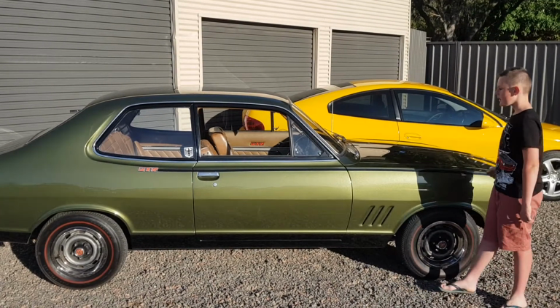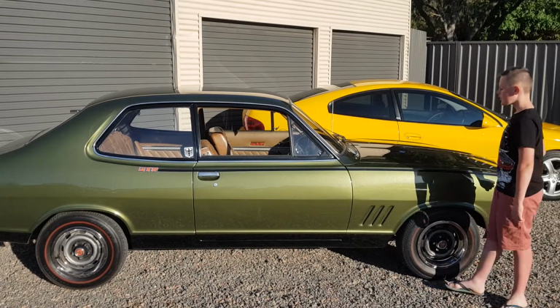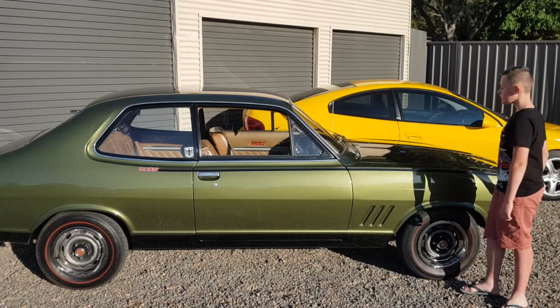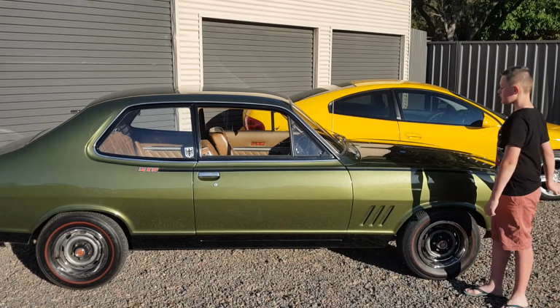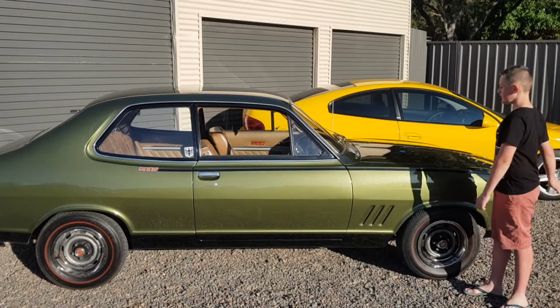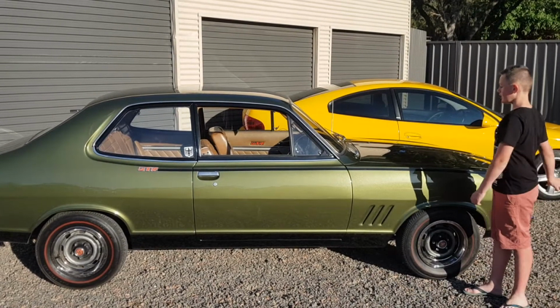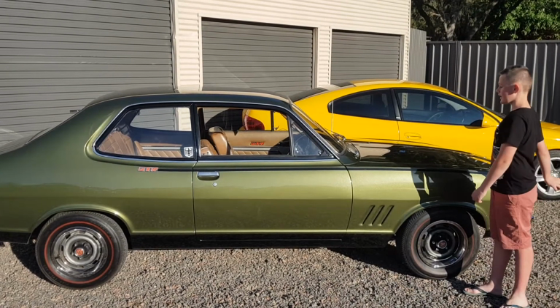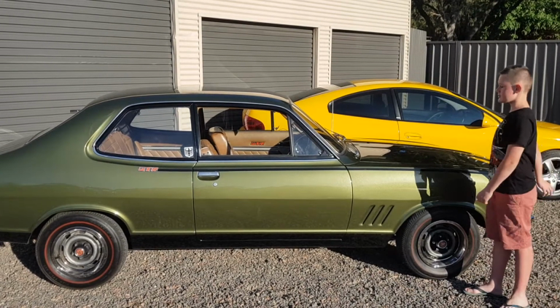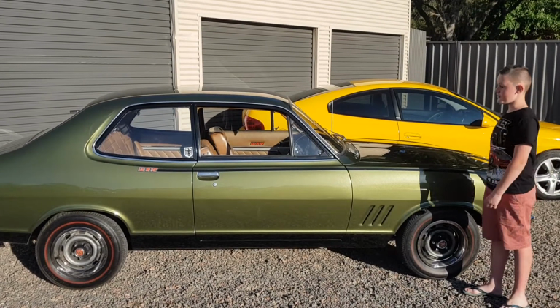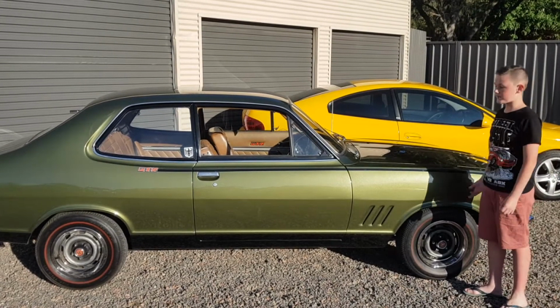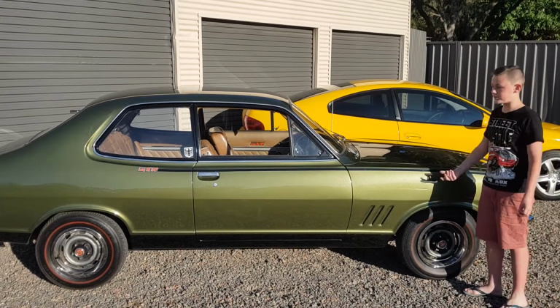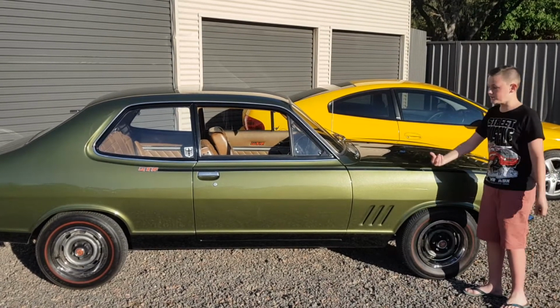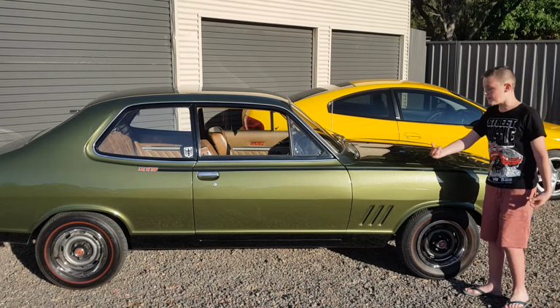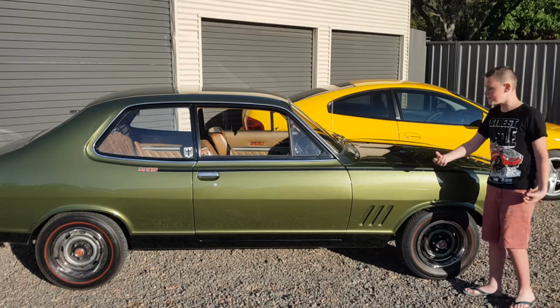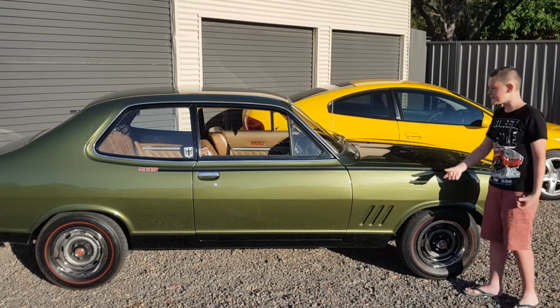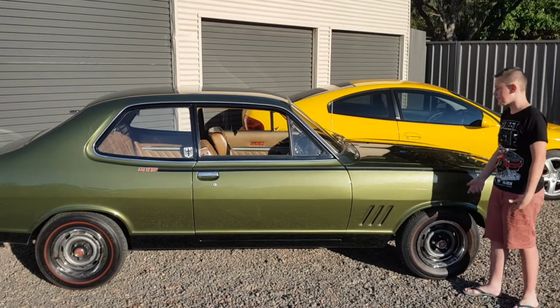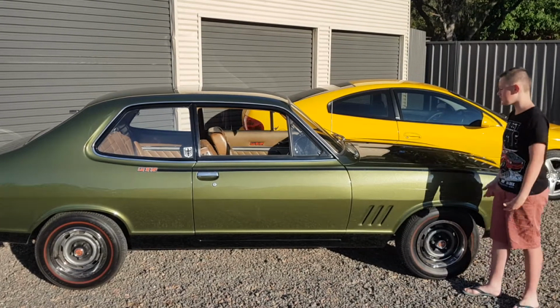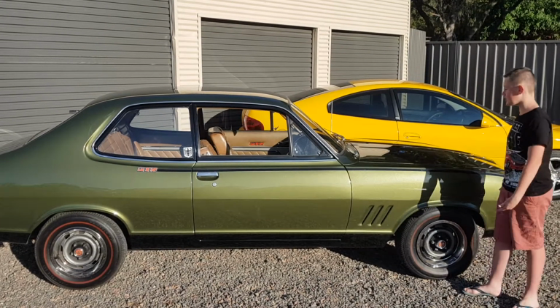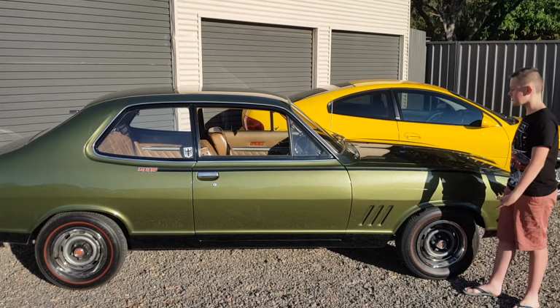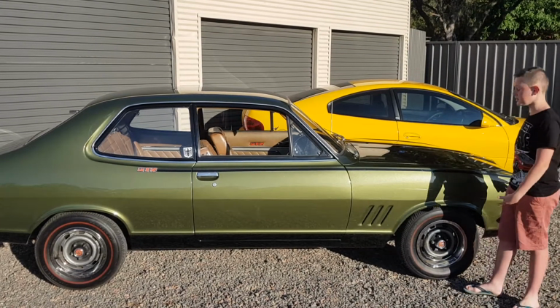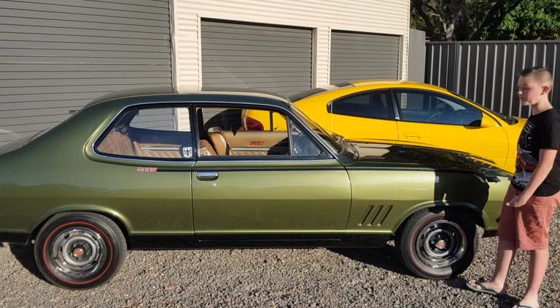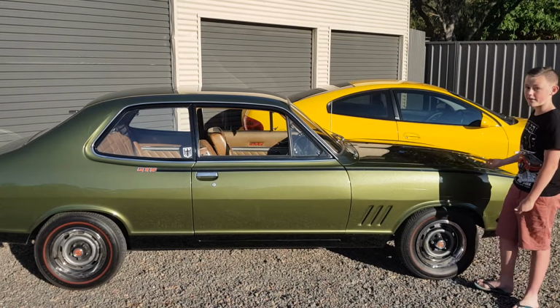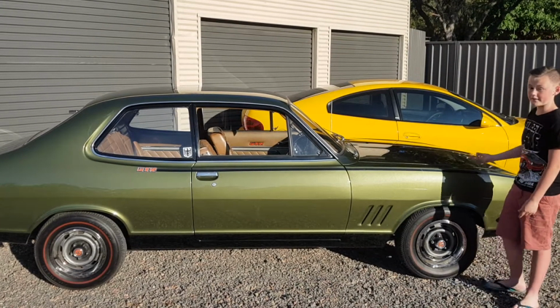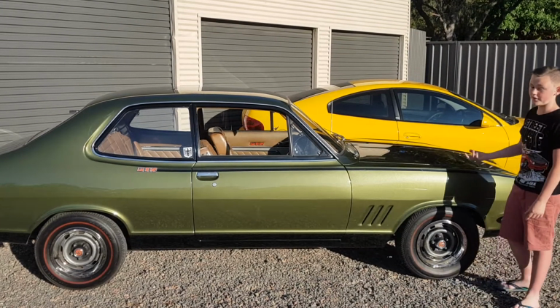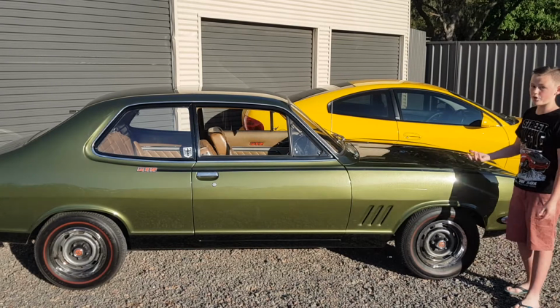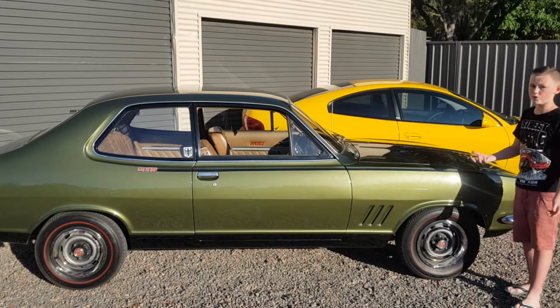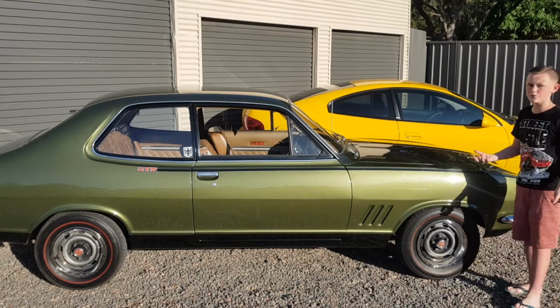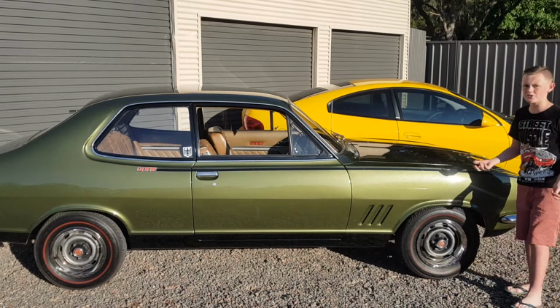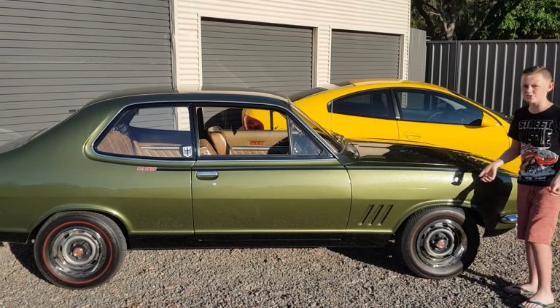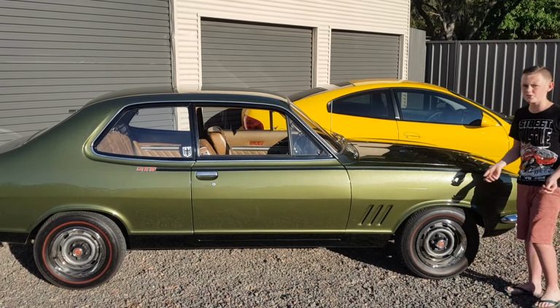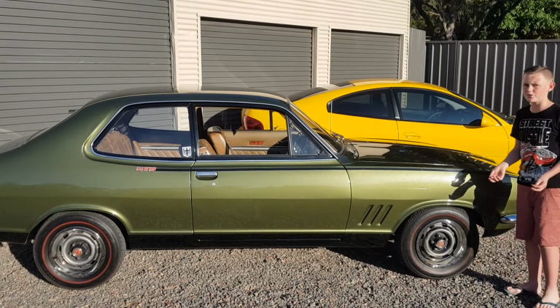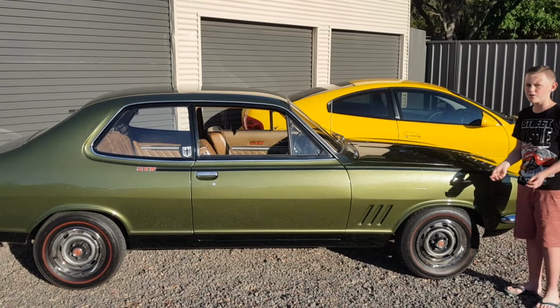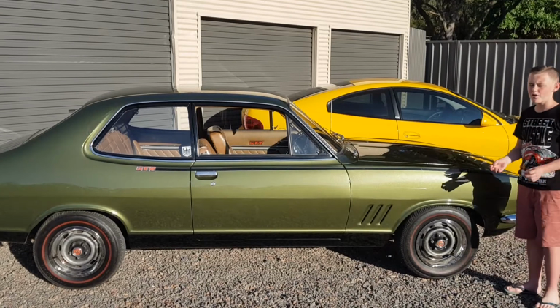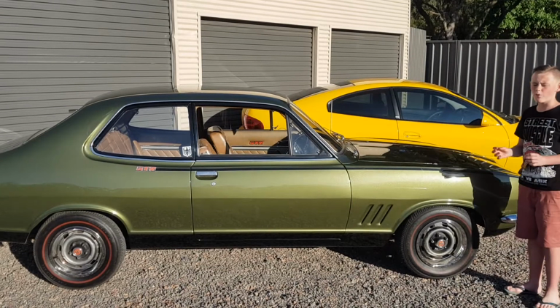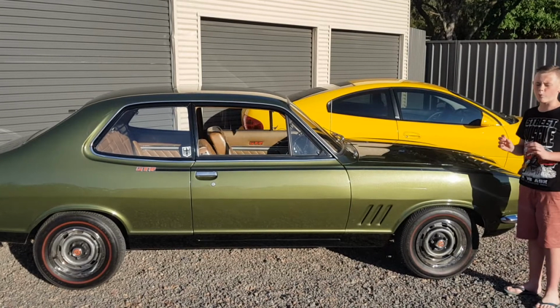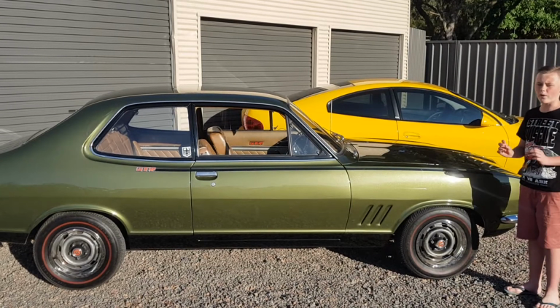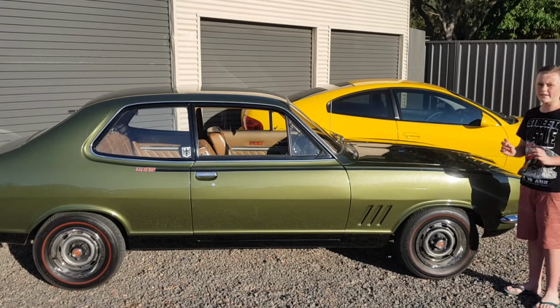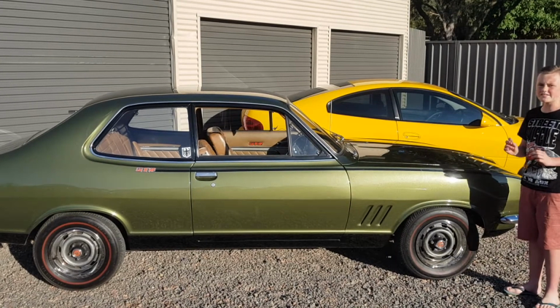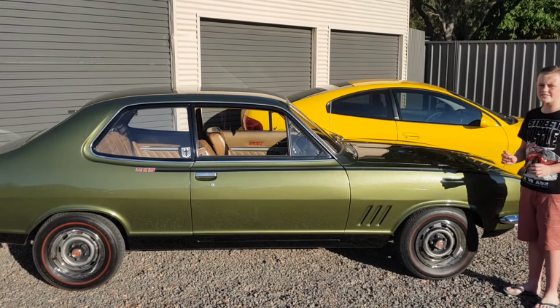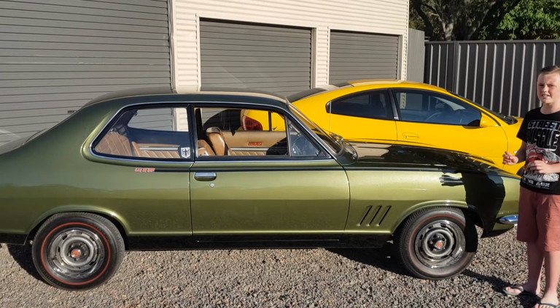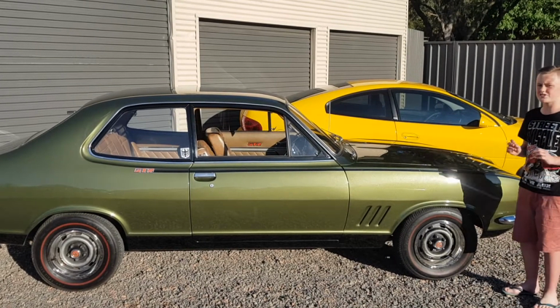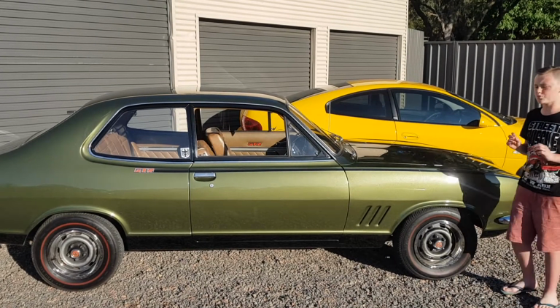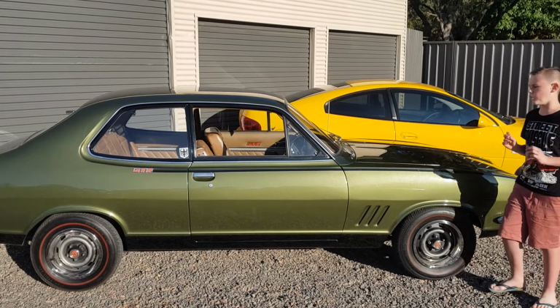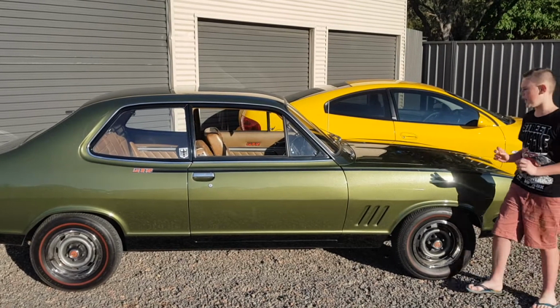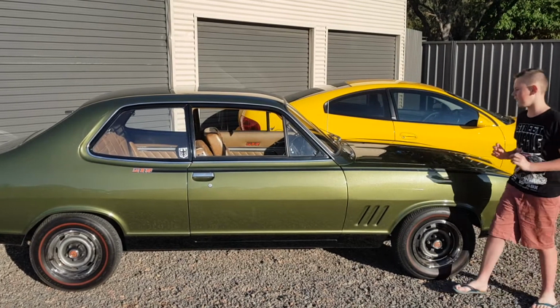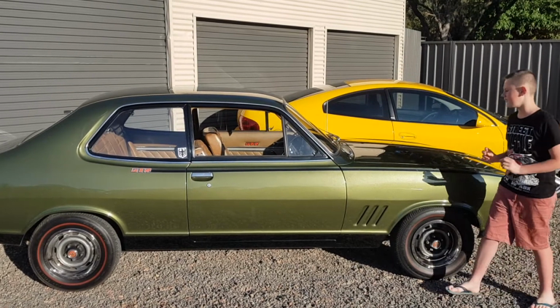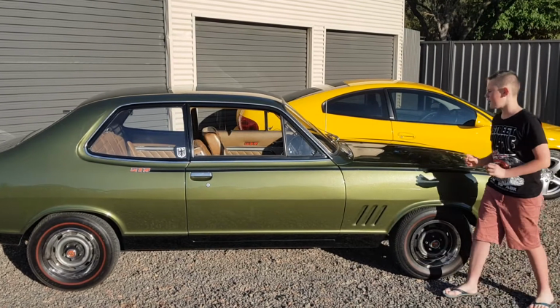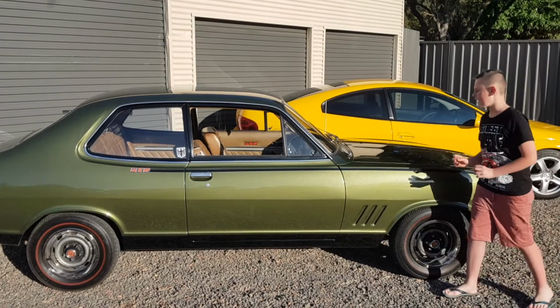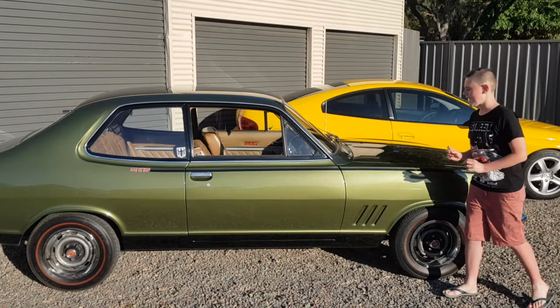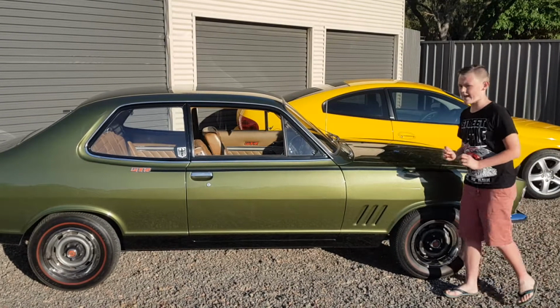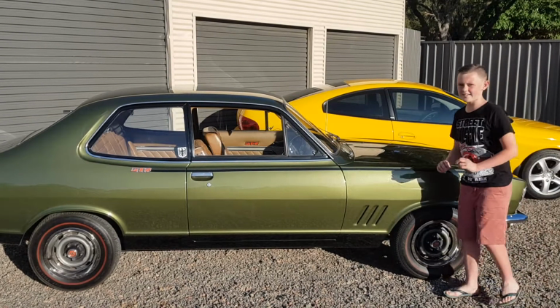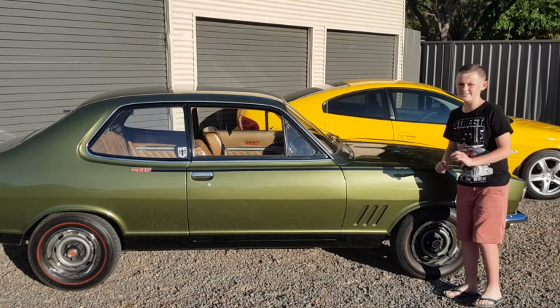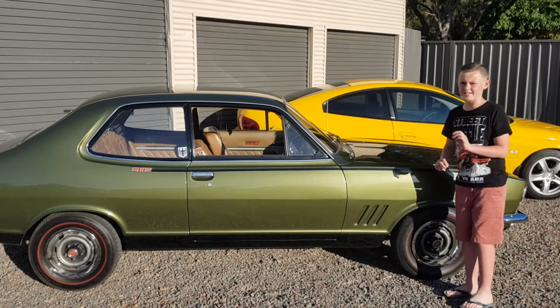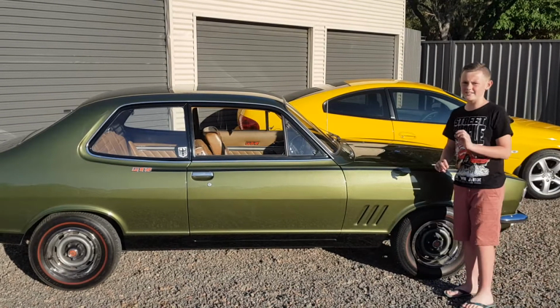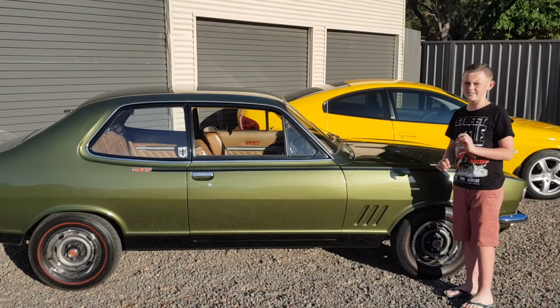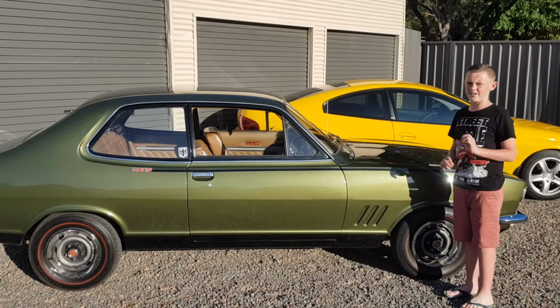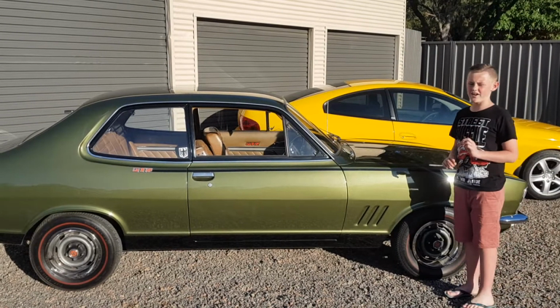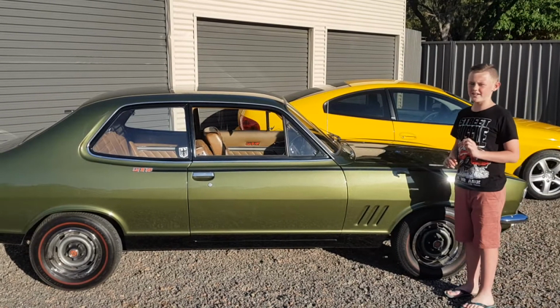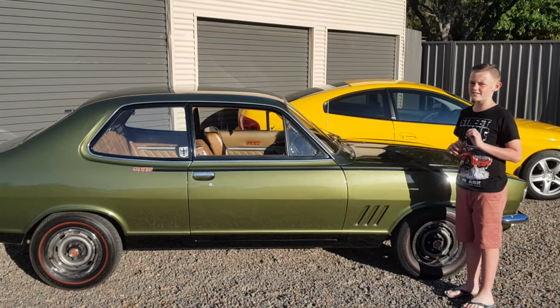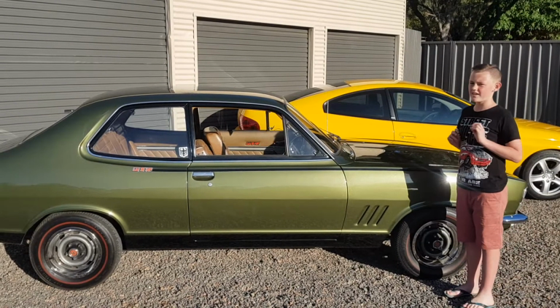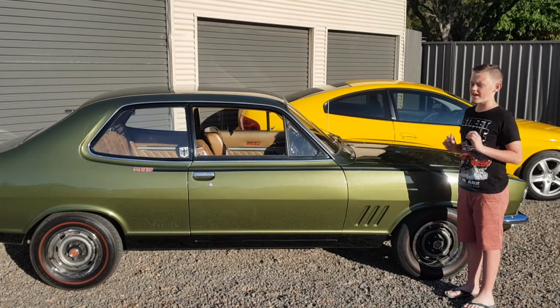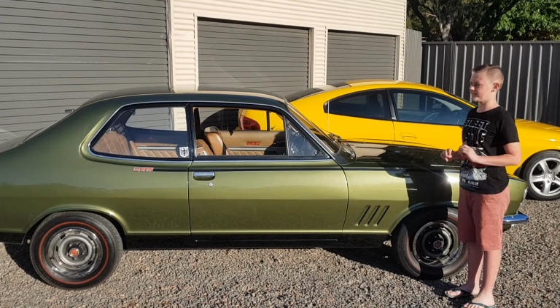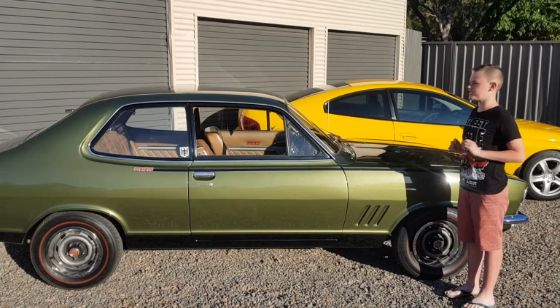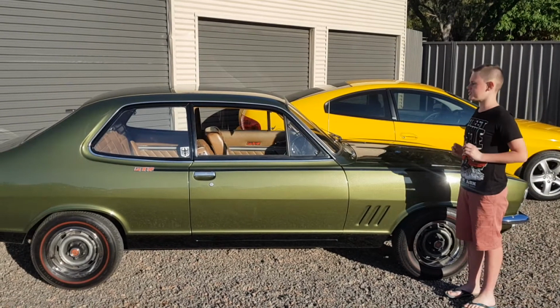She has matching numbers and she's still running her original 161S inline engine. This is amazing.